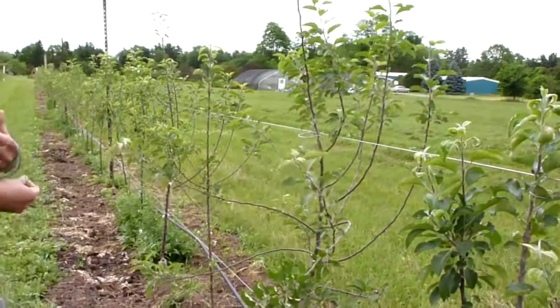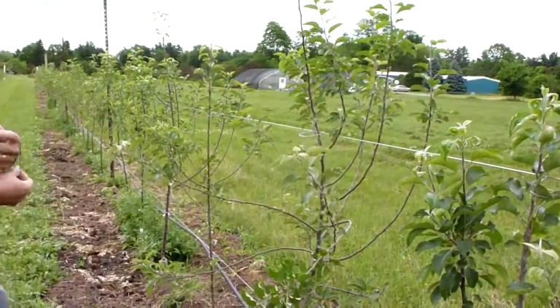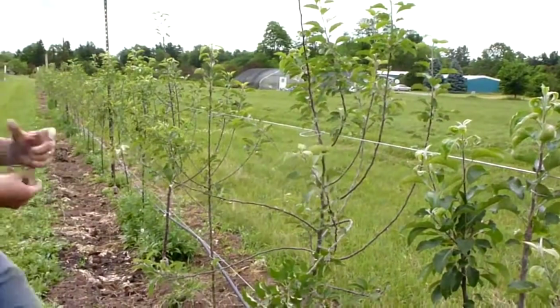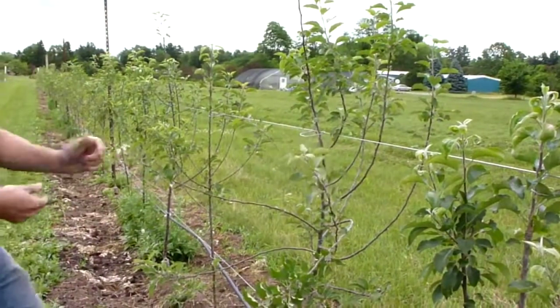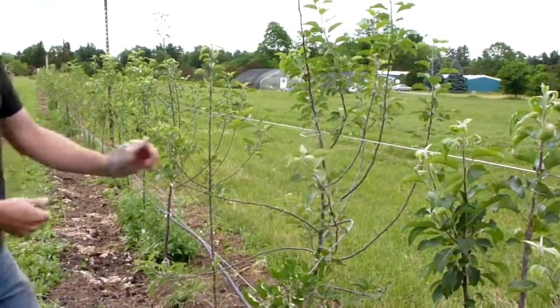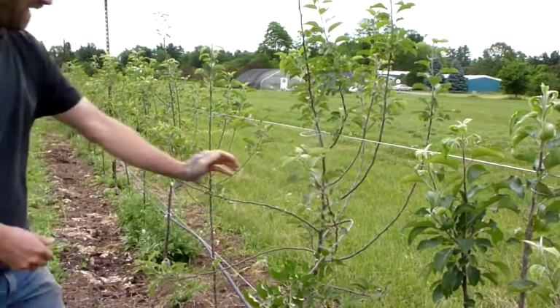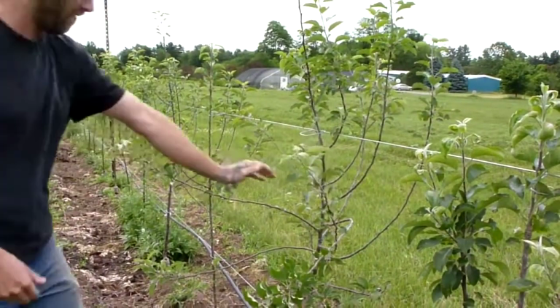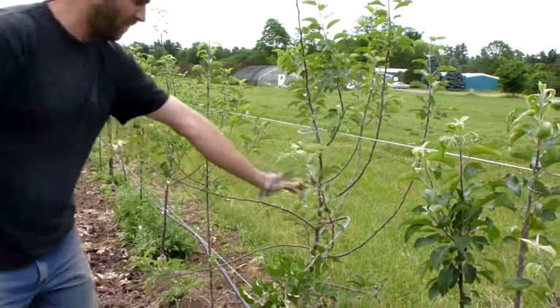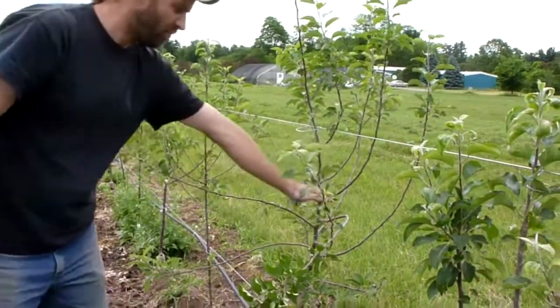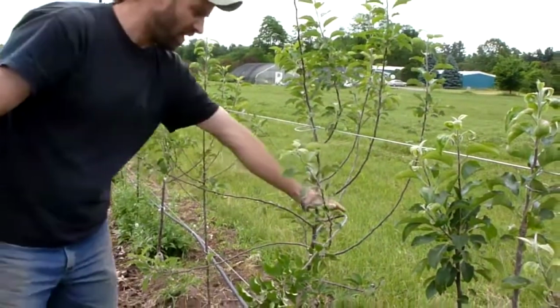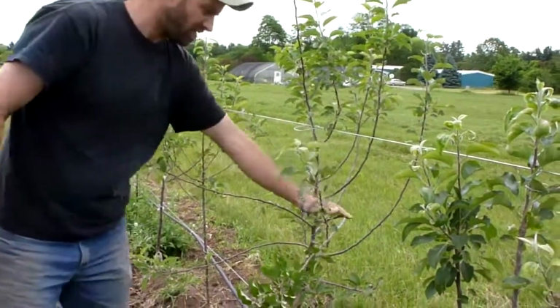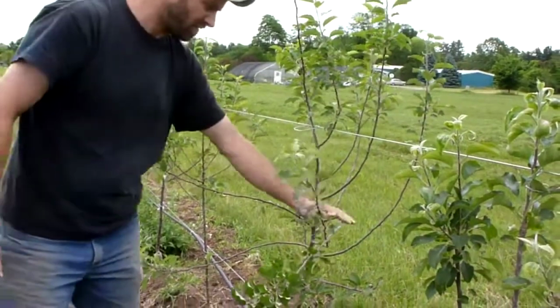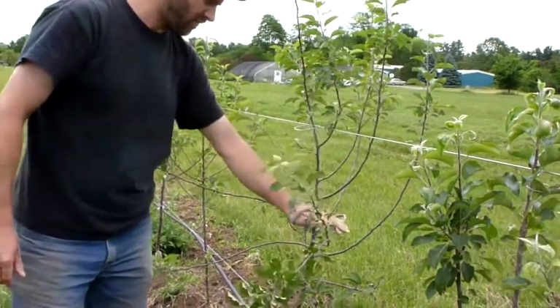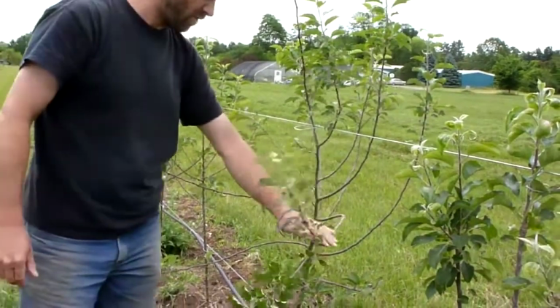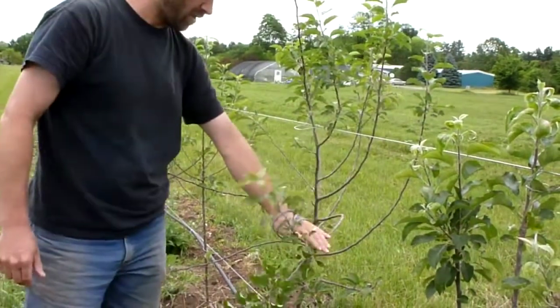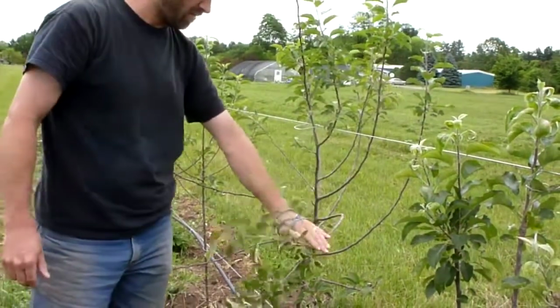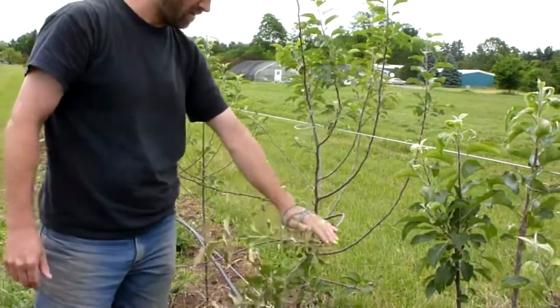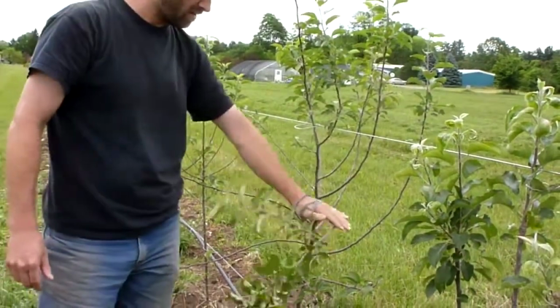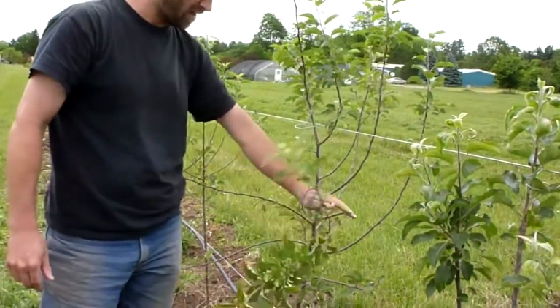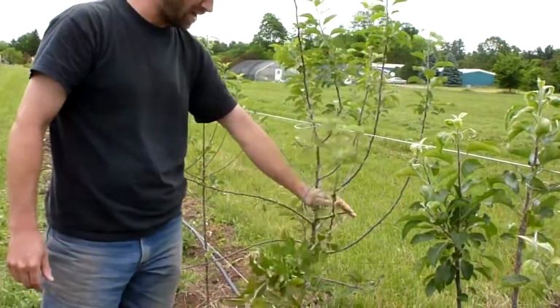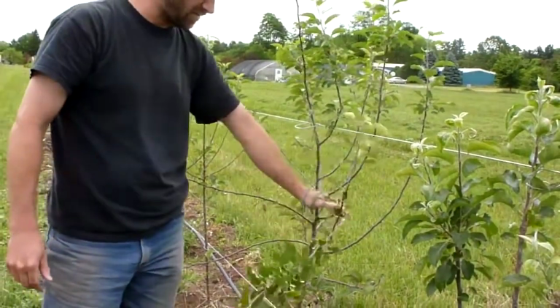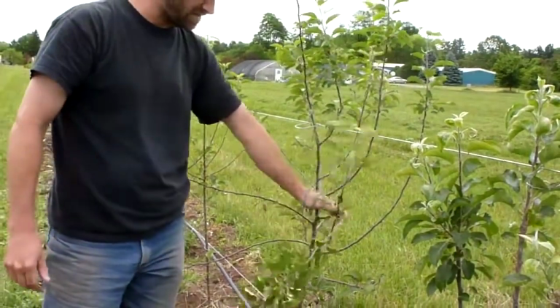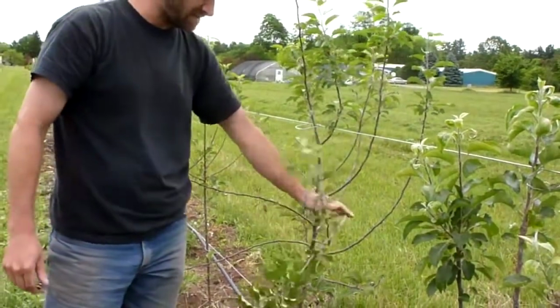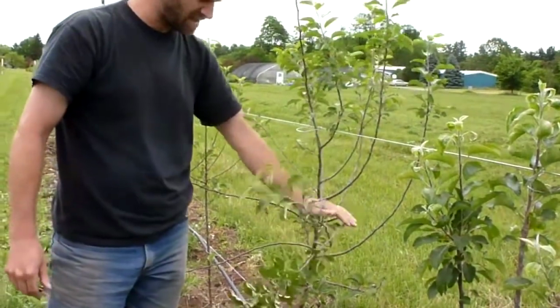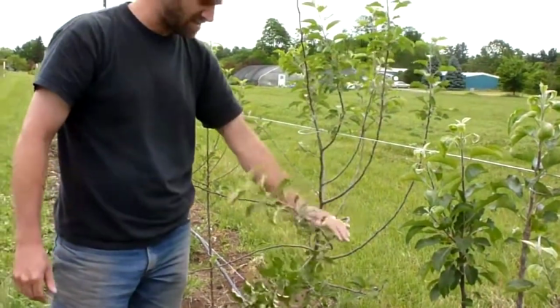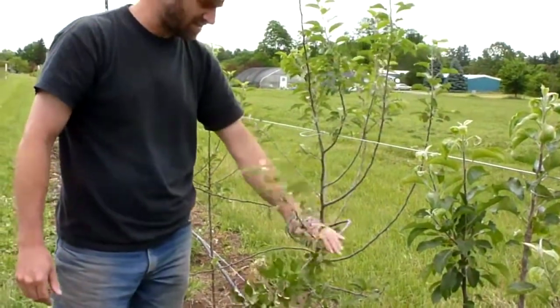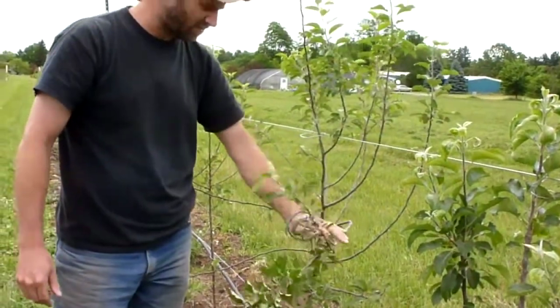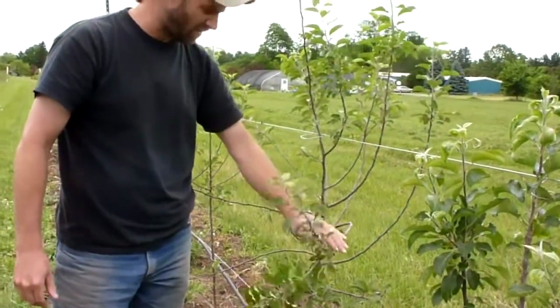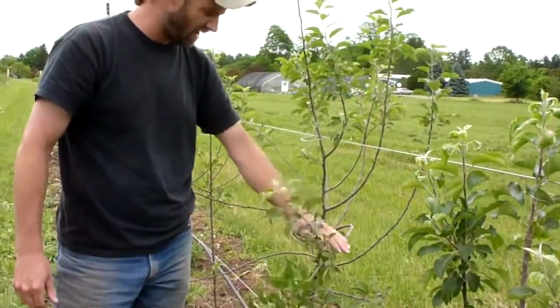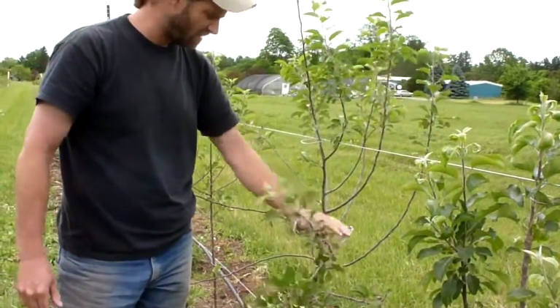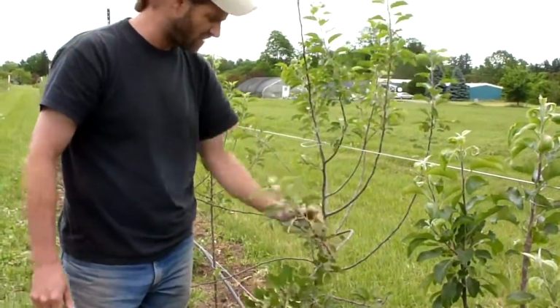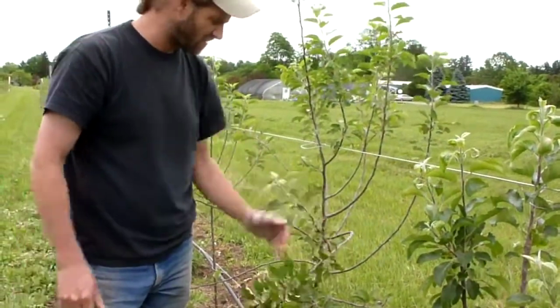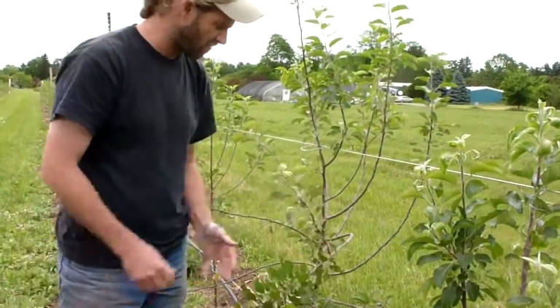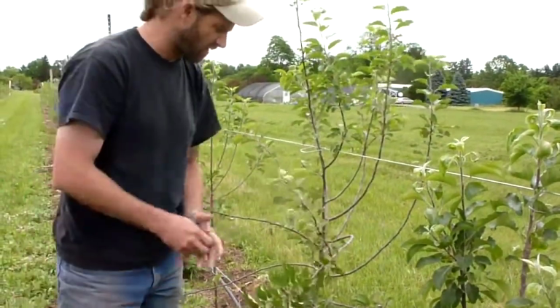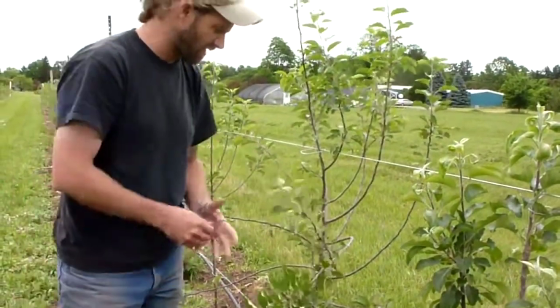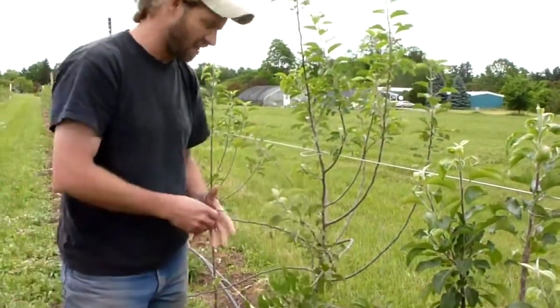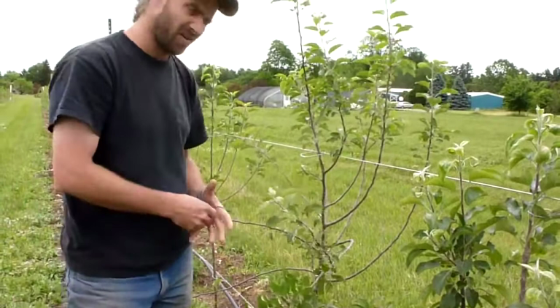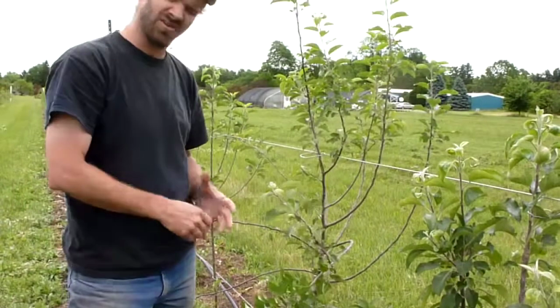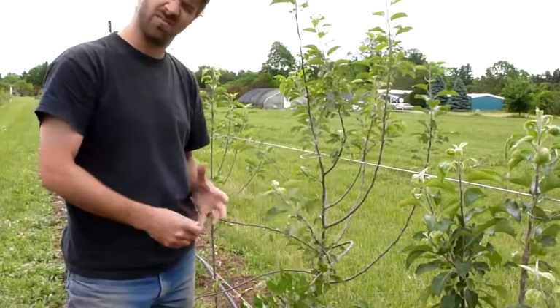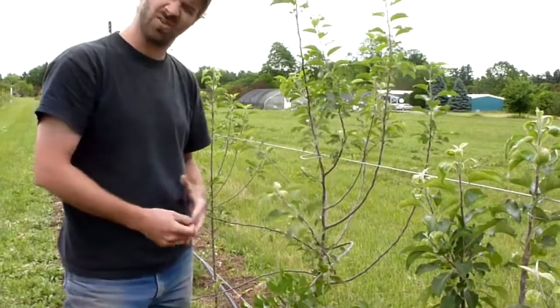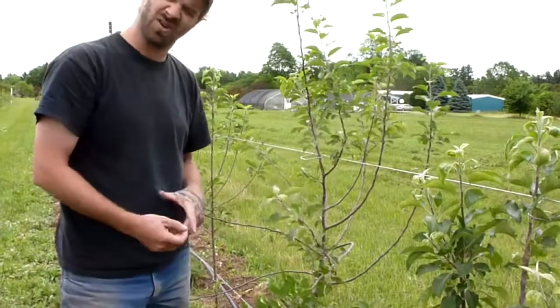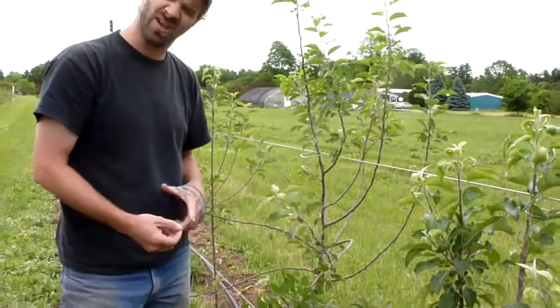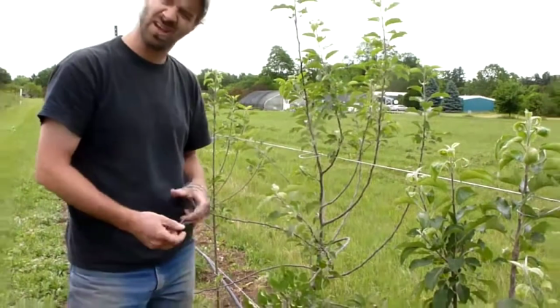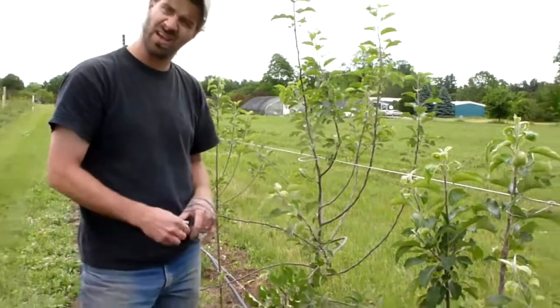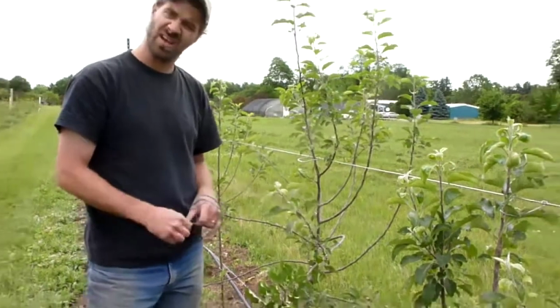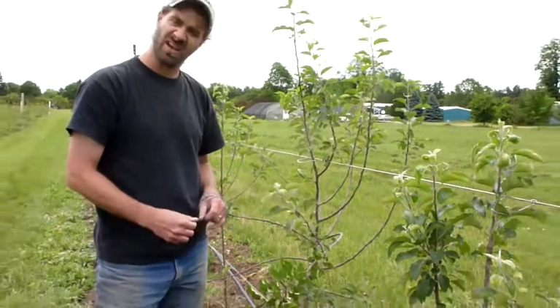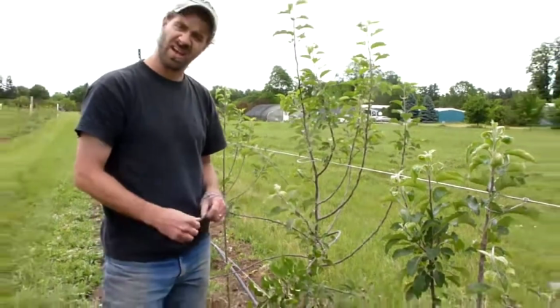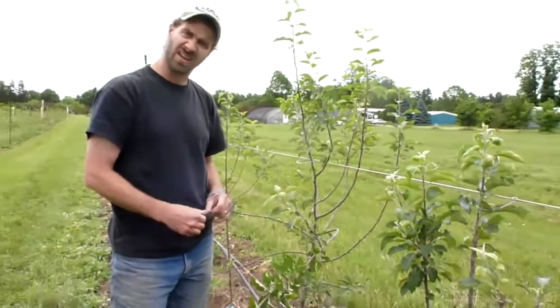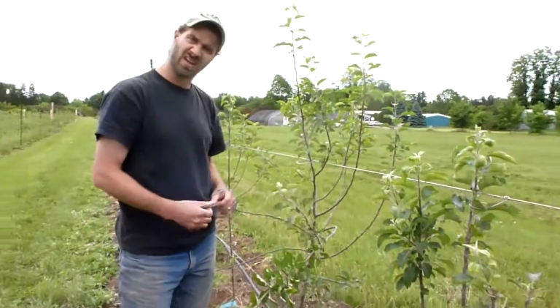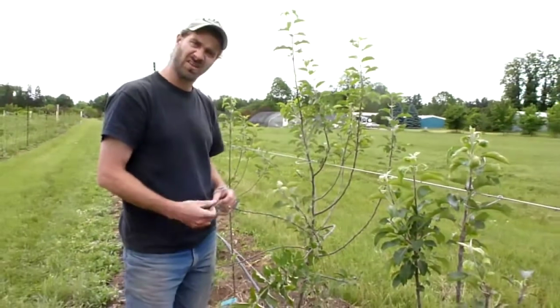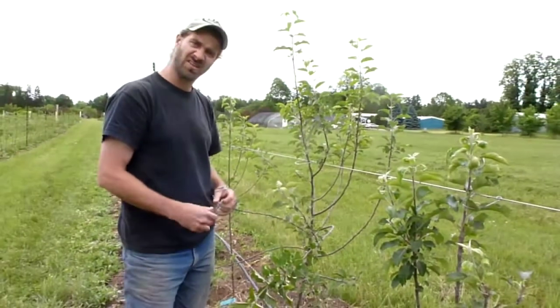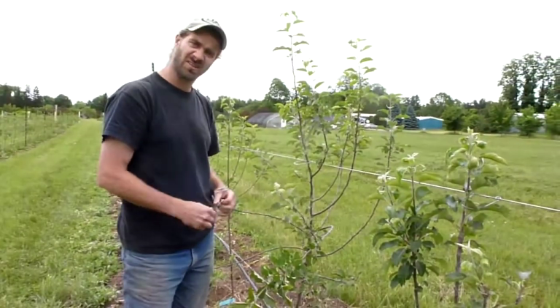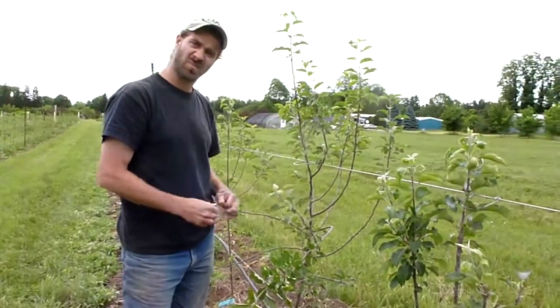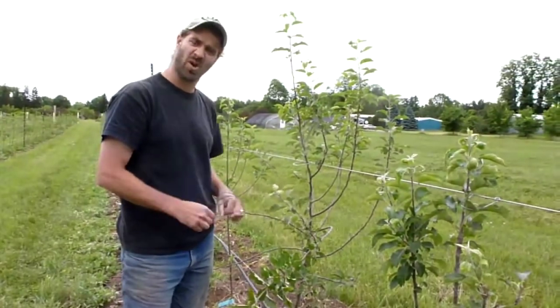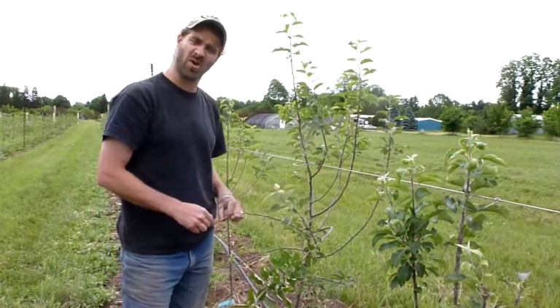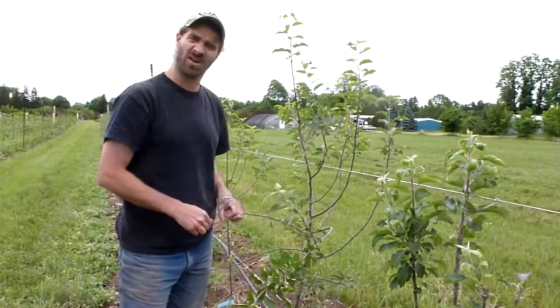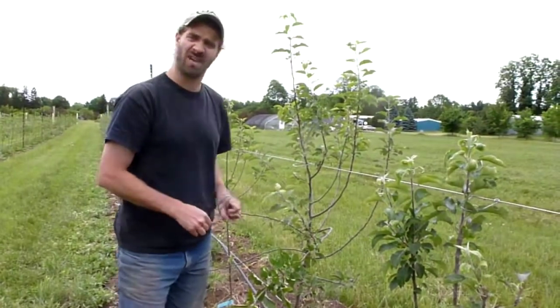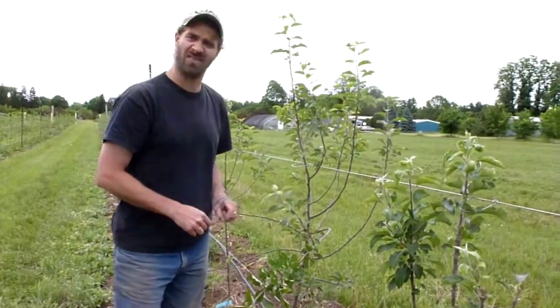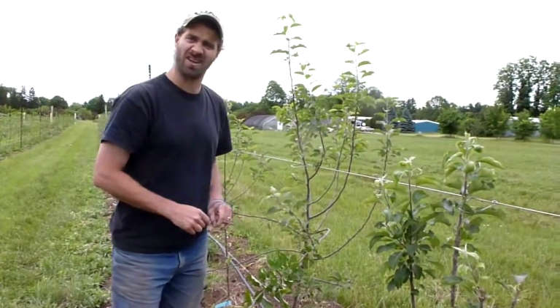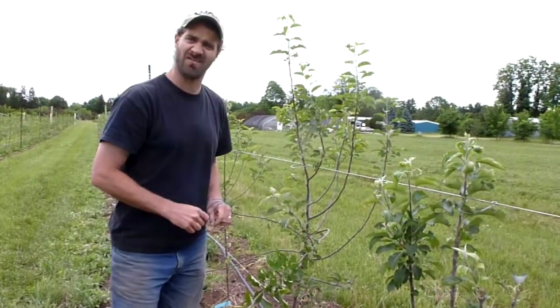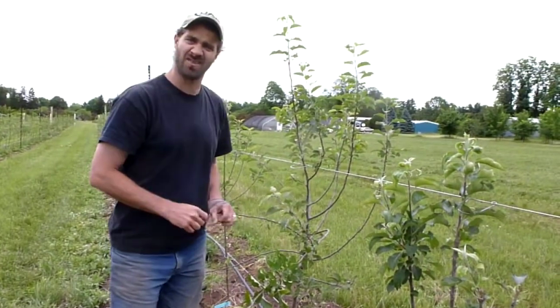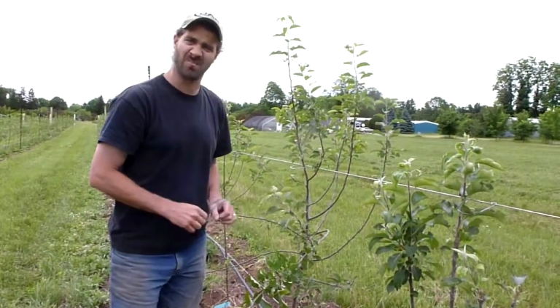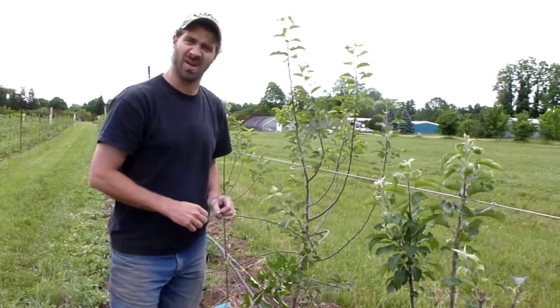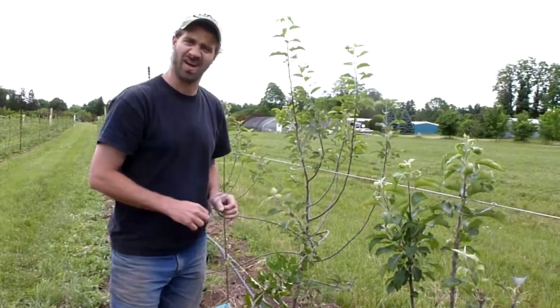That will allow fruit buds to form along this section of the branch, so we can get really good fruiting and increase the productivity of this block.